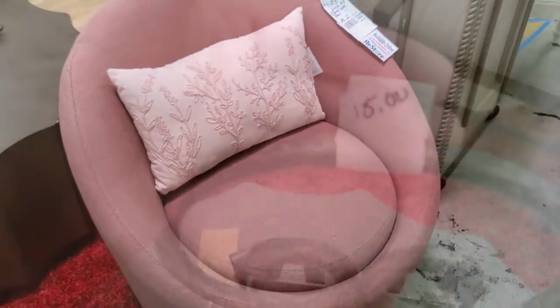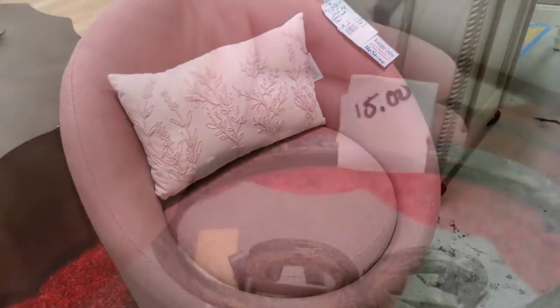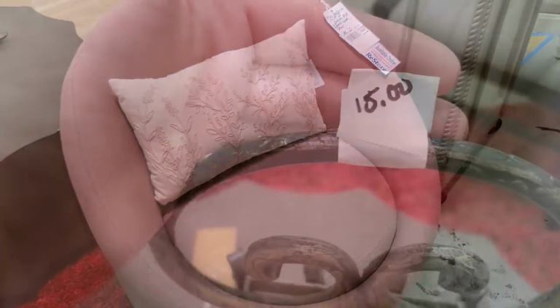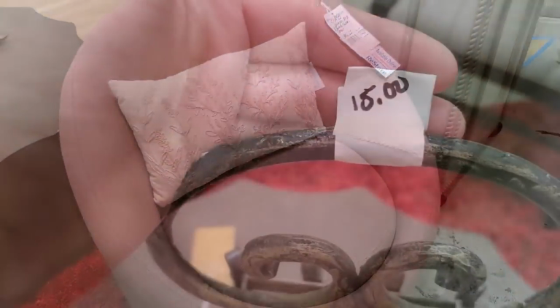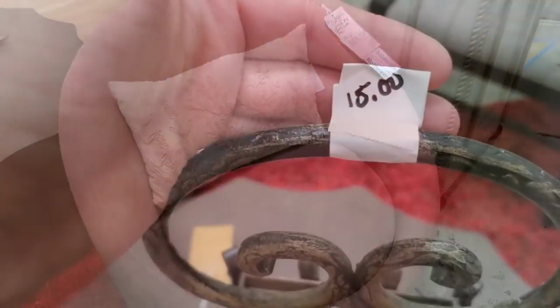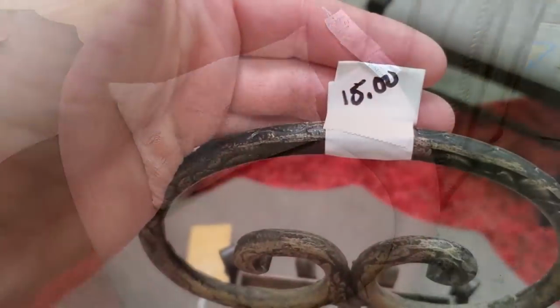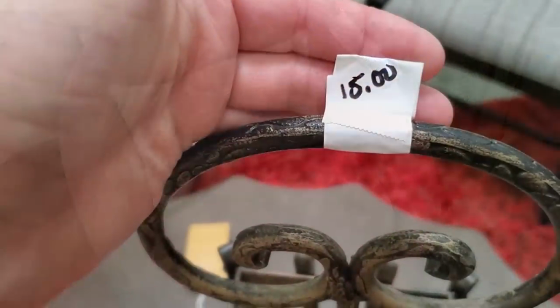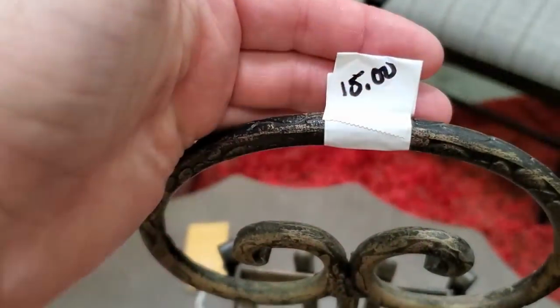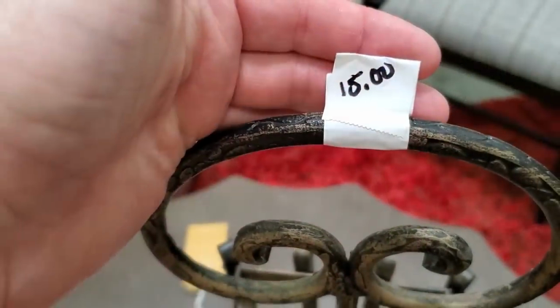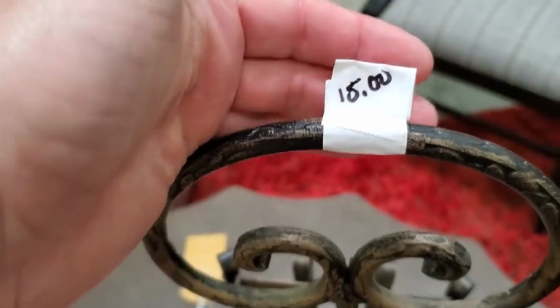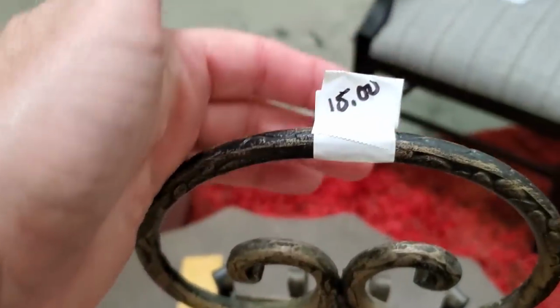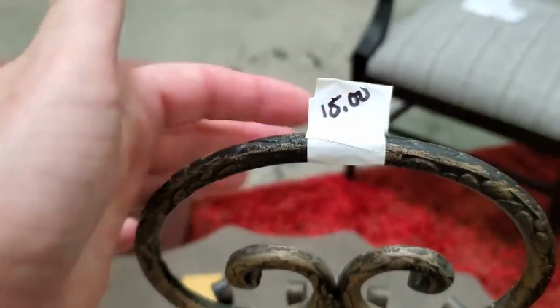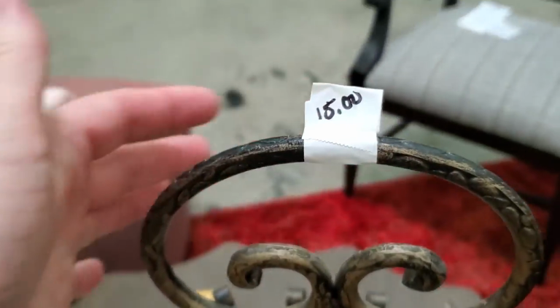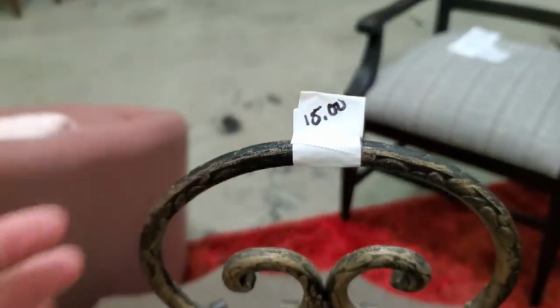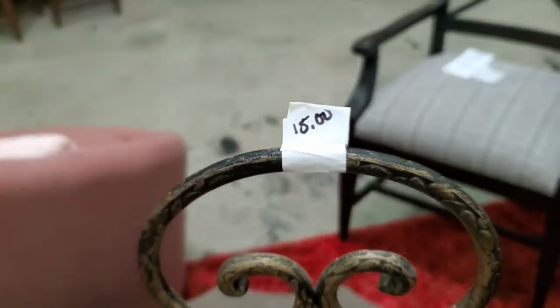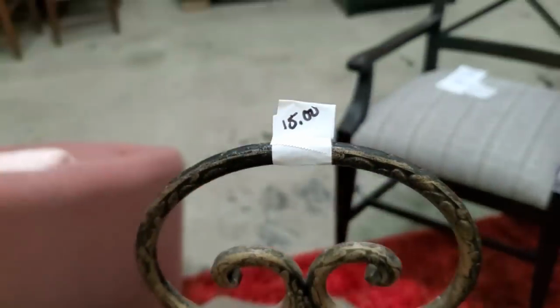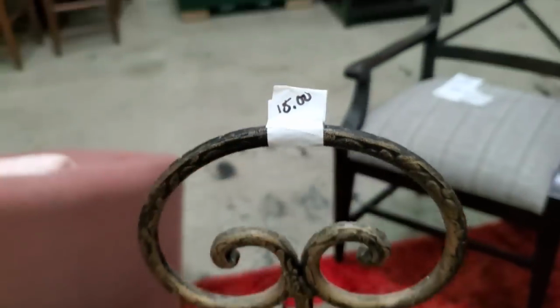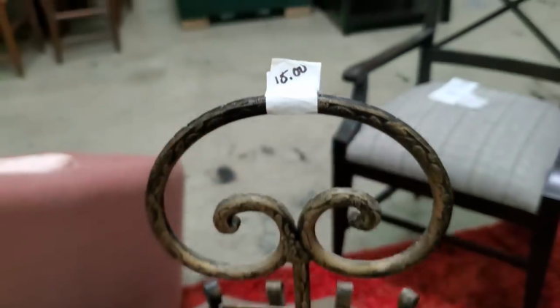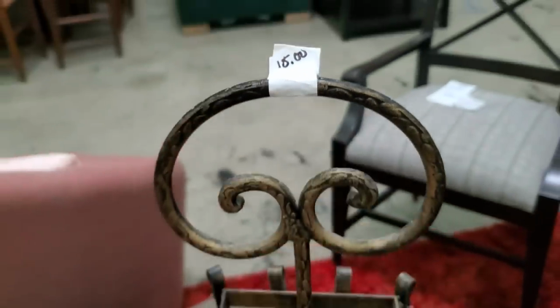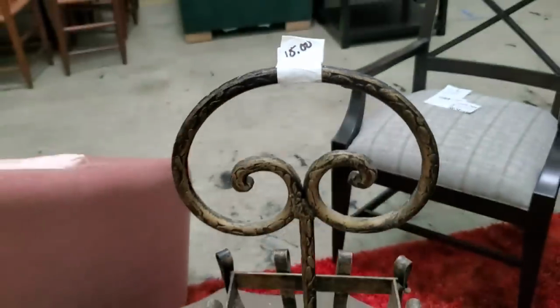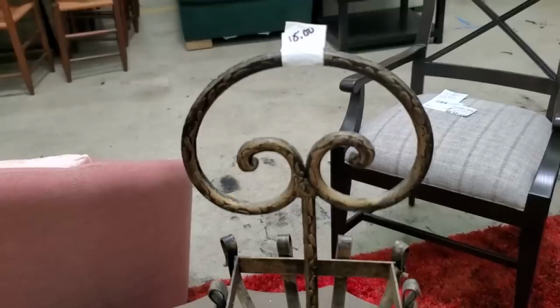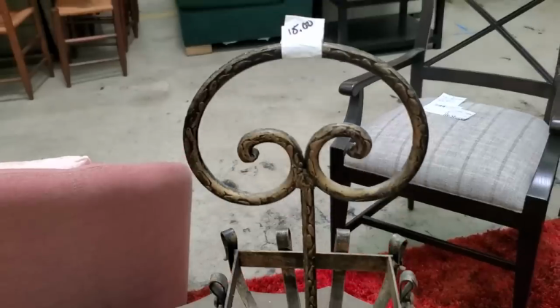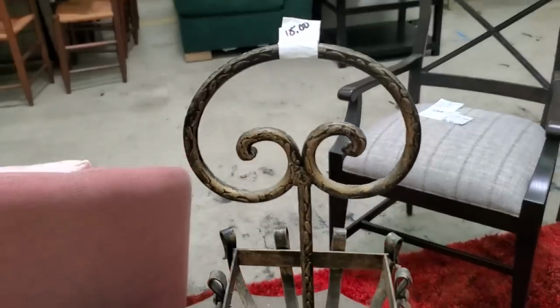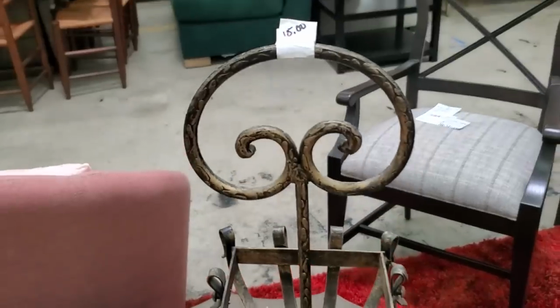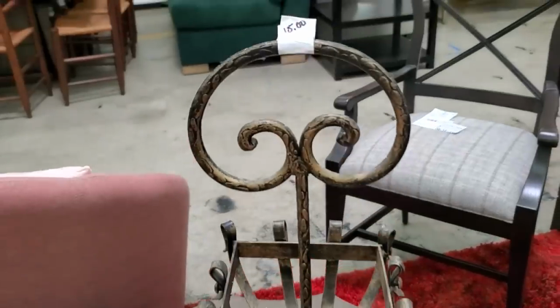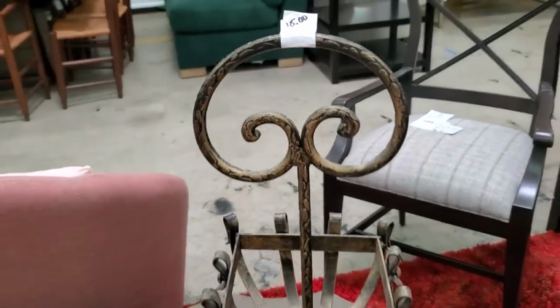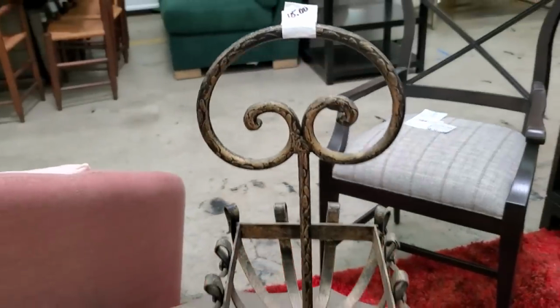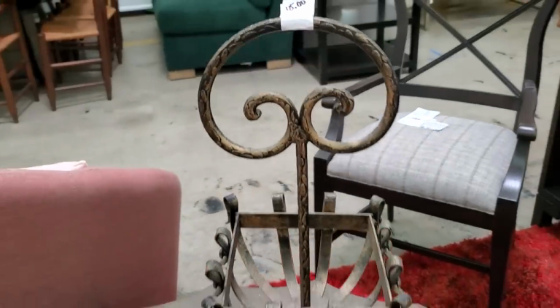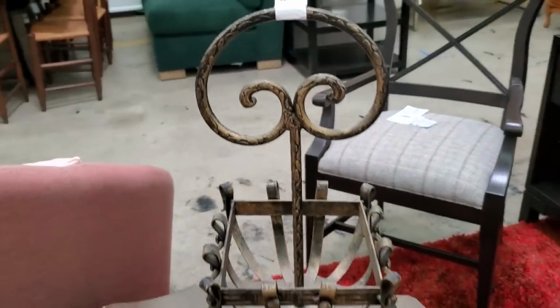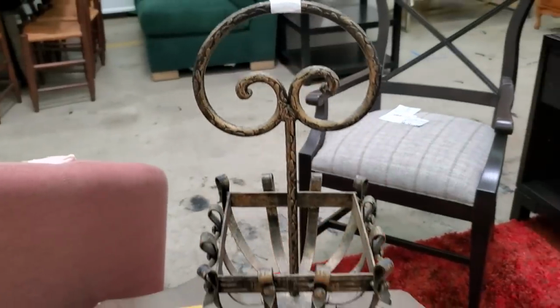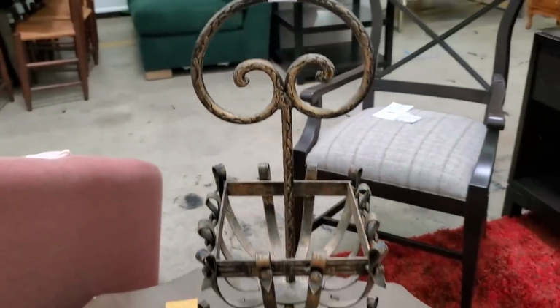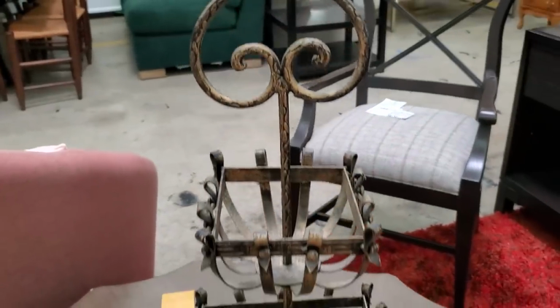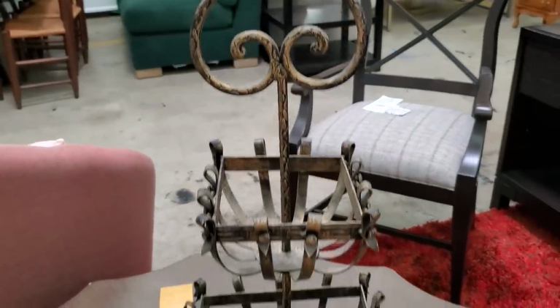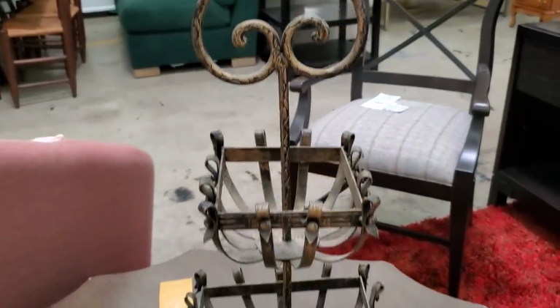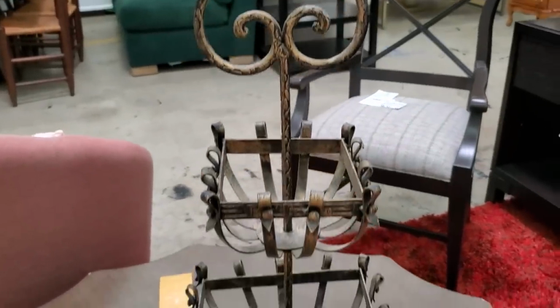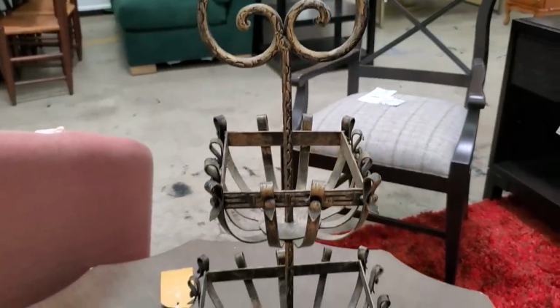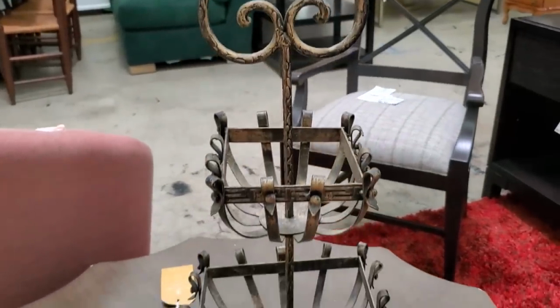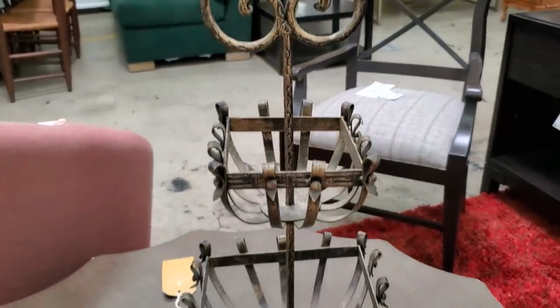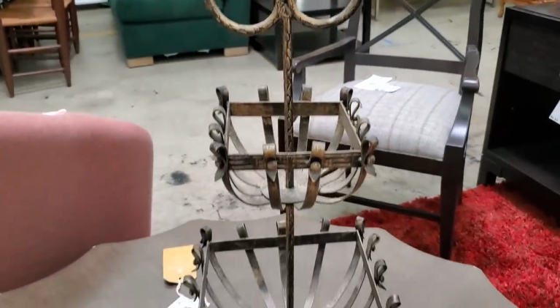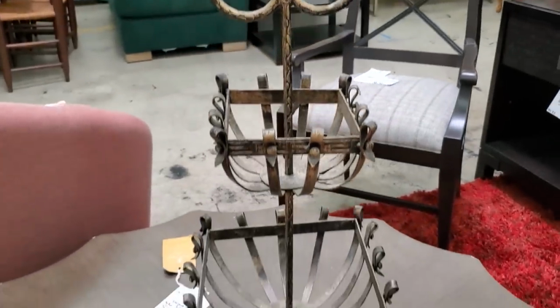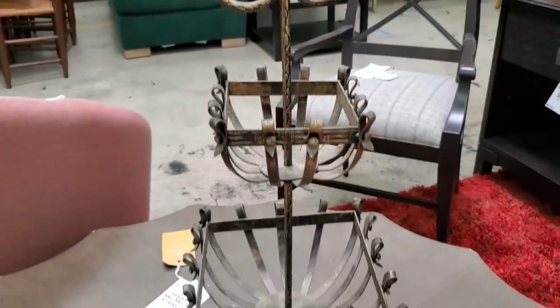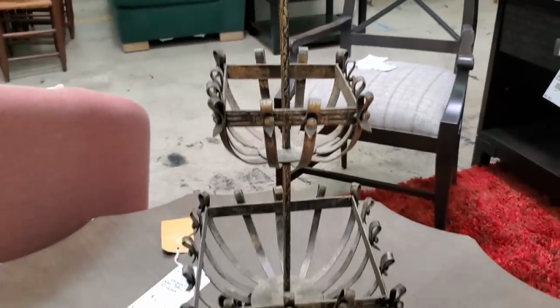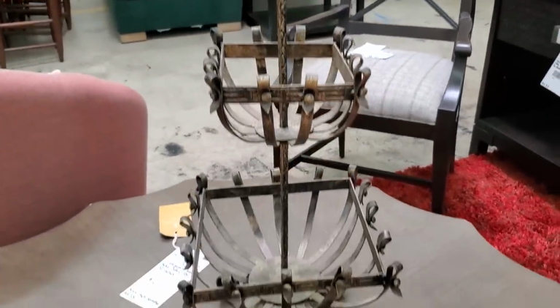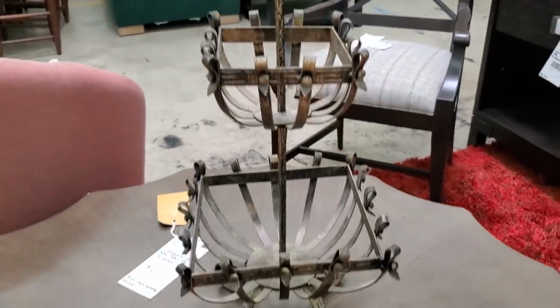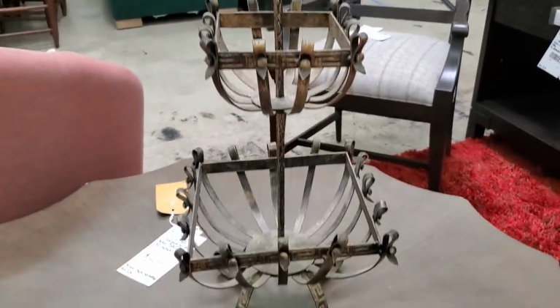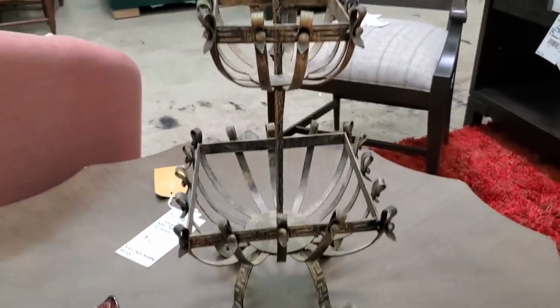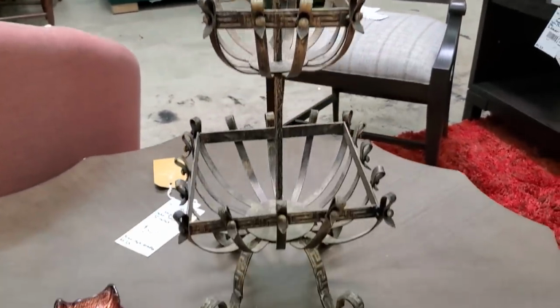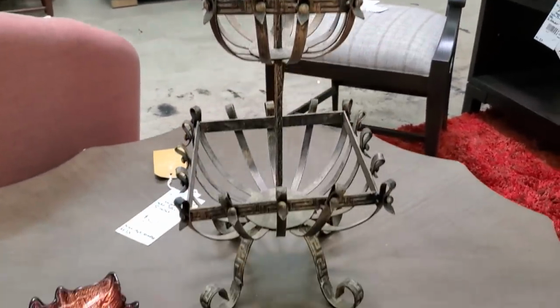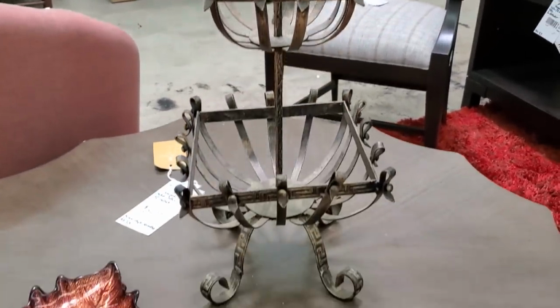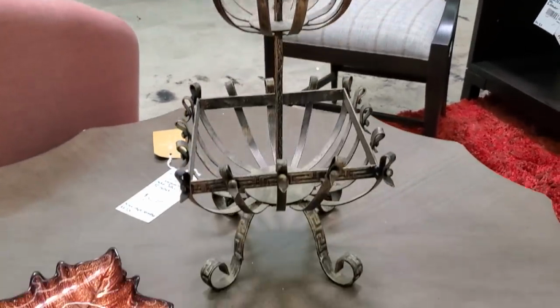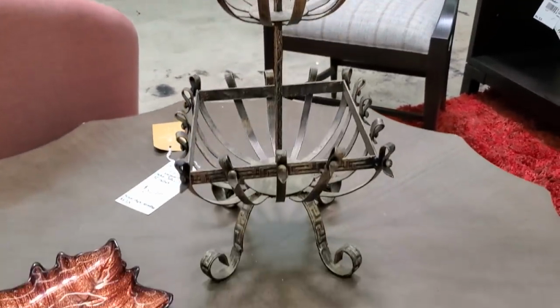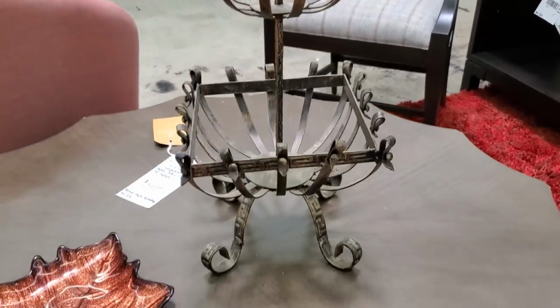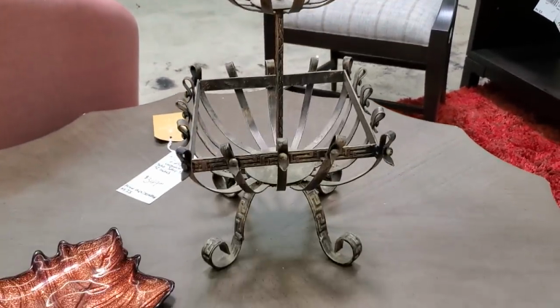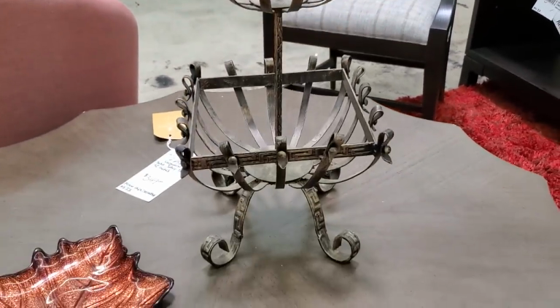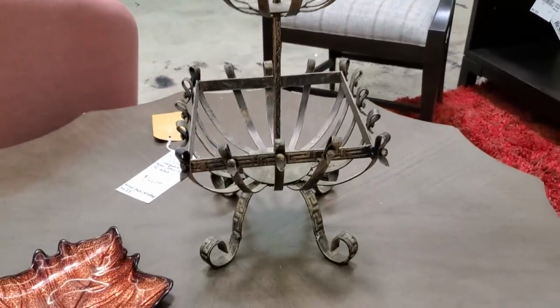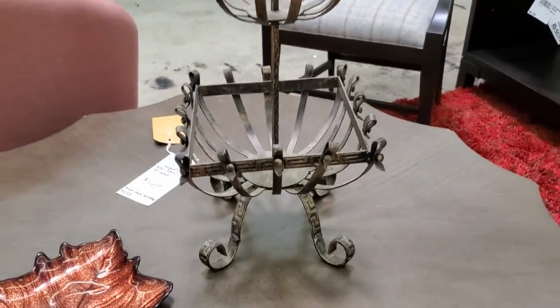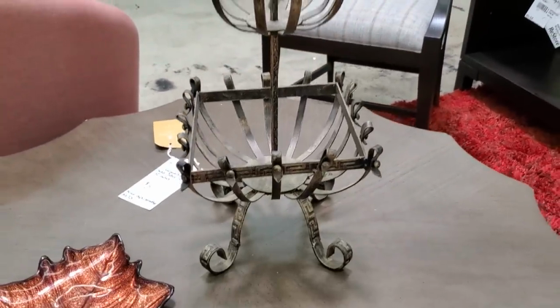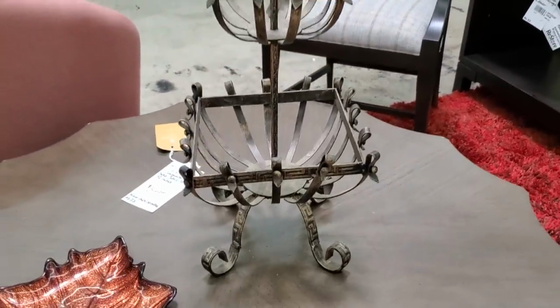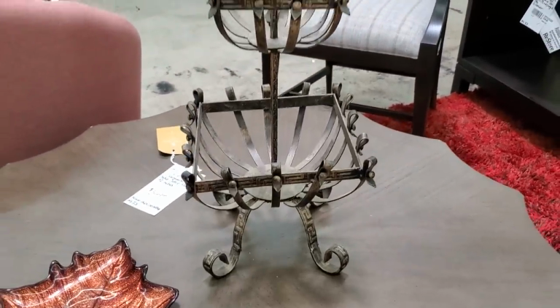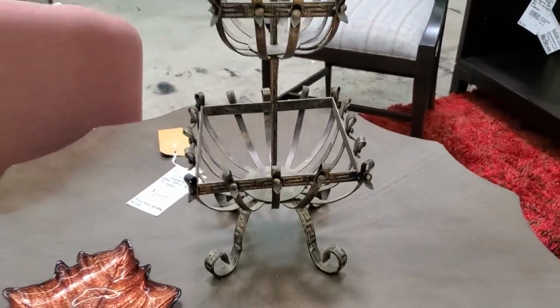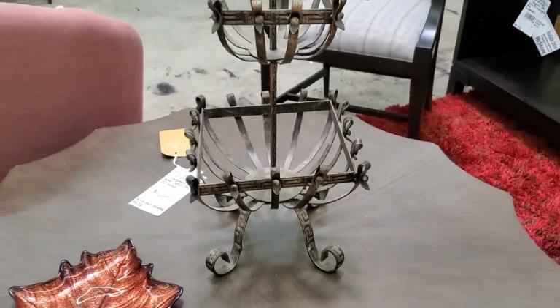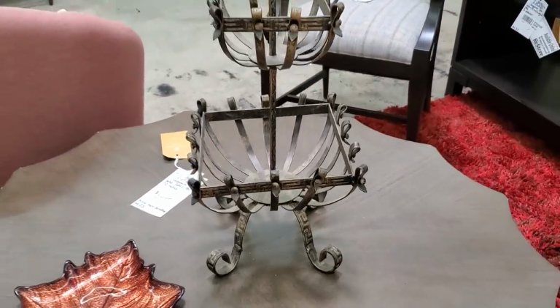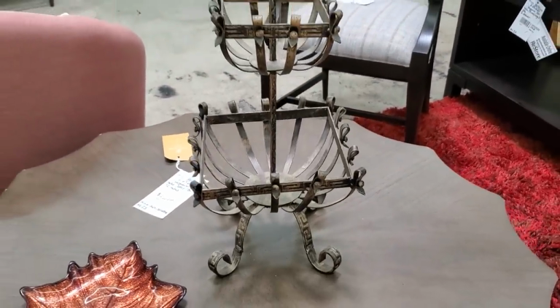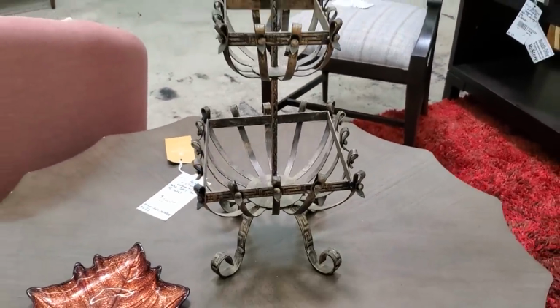And of course, swirly wrought iron always catches my eye. For $15, wouldn't that be beautiful on your coffee table at home?